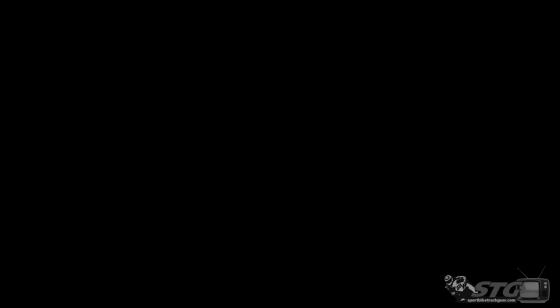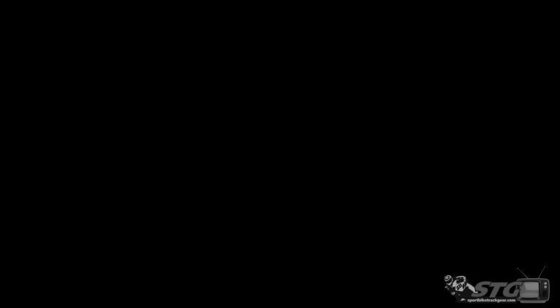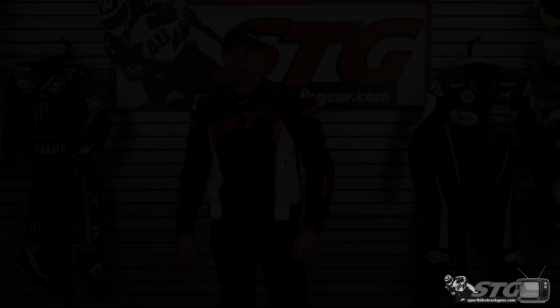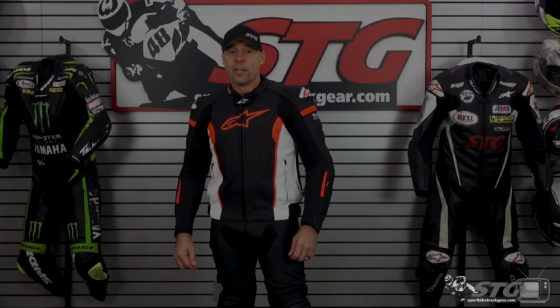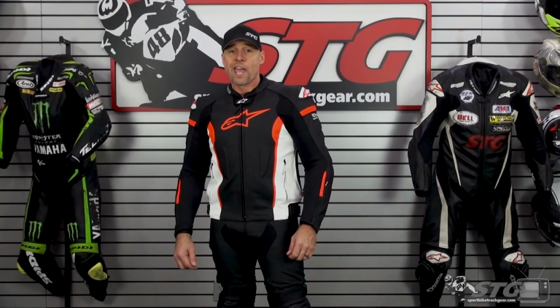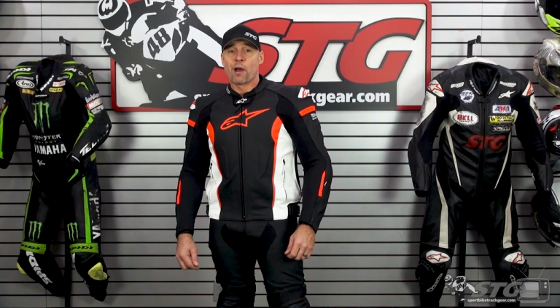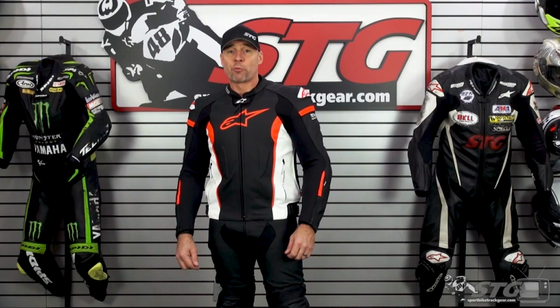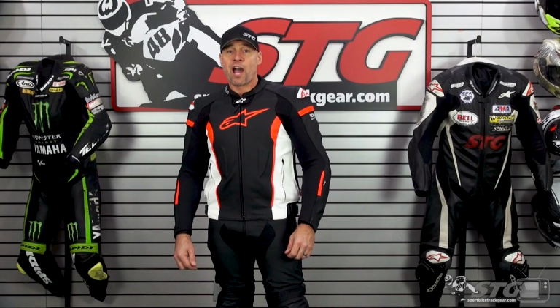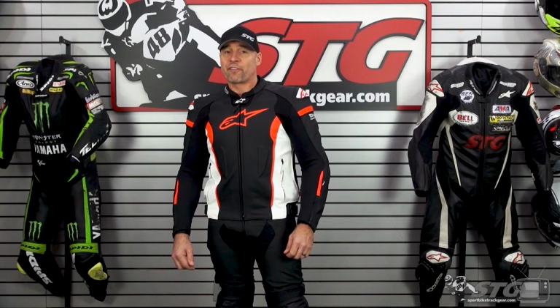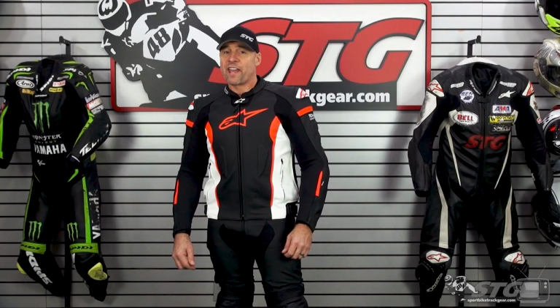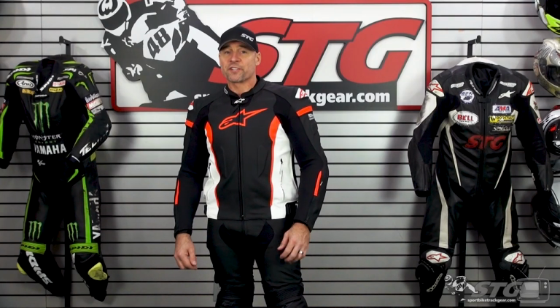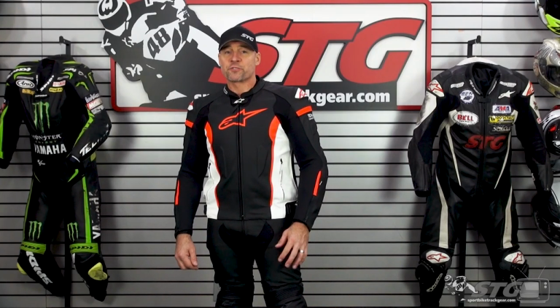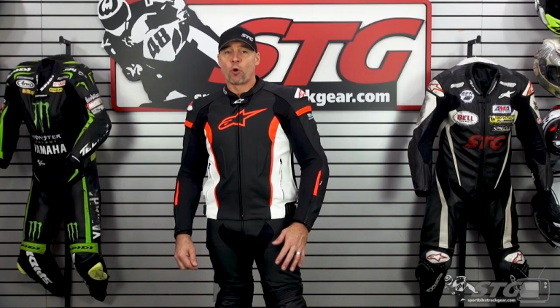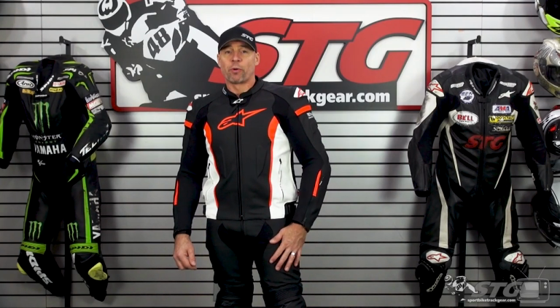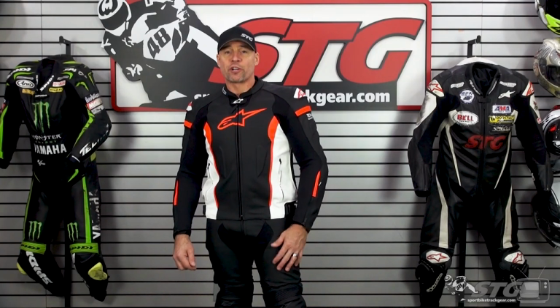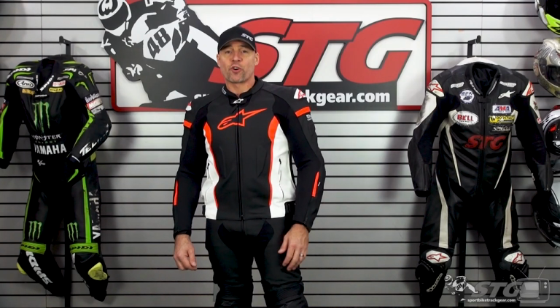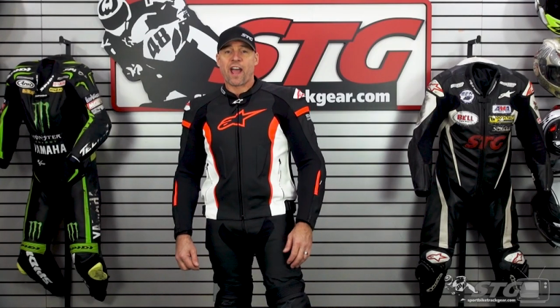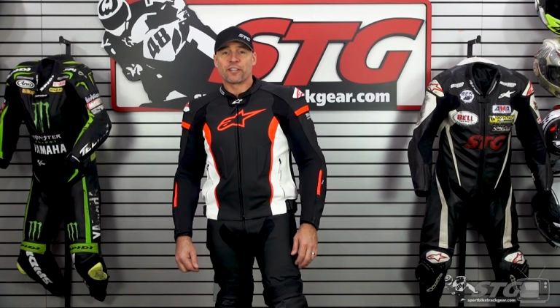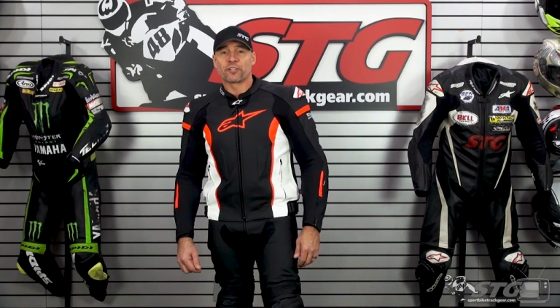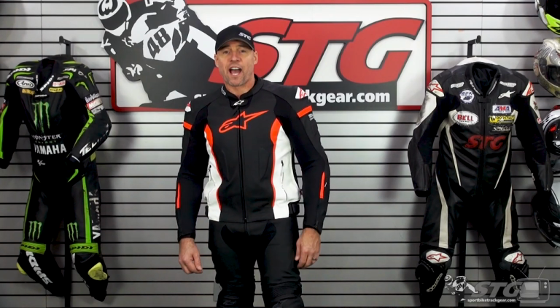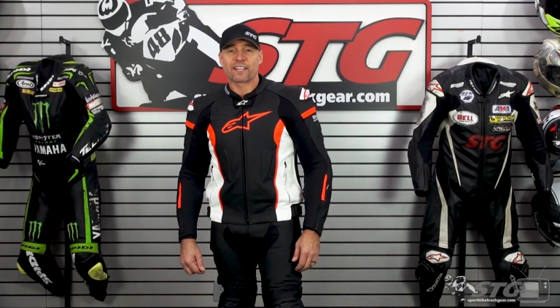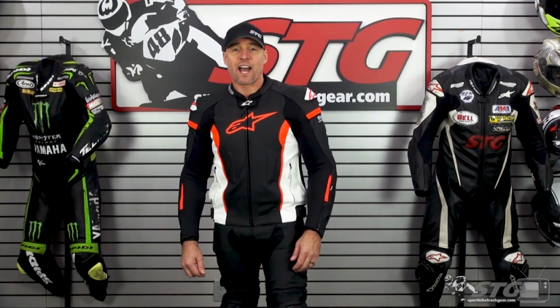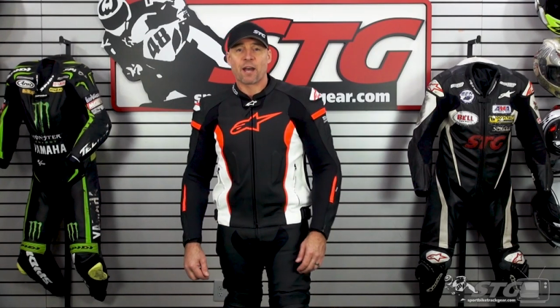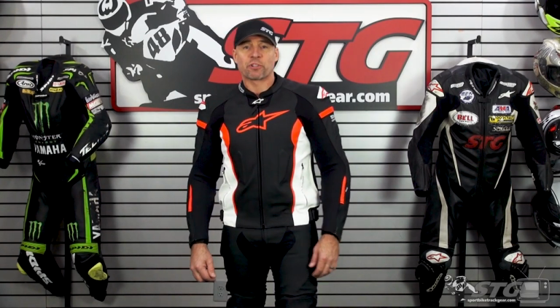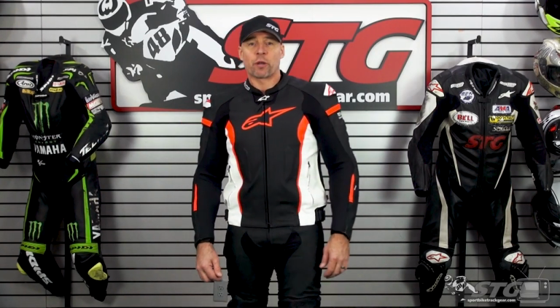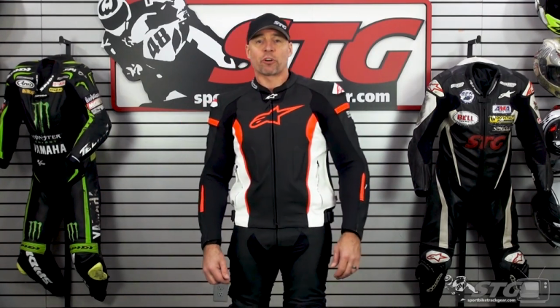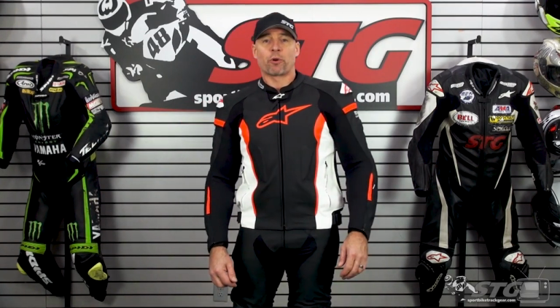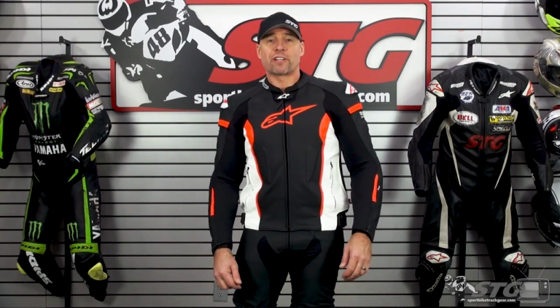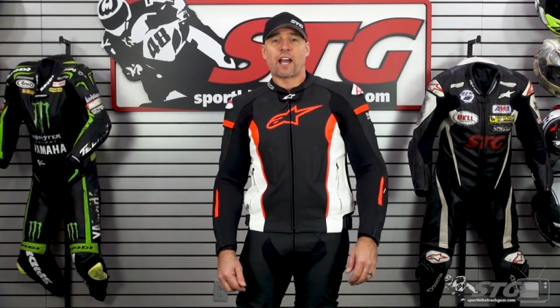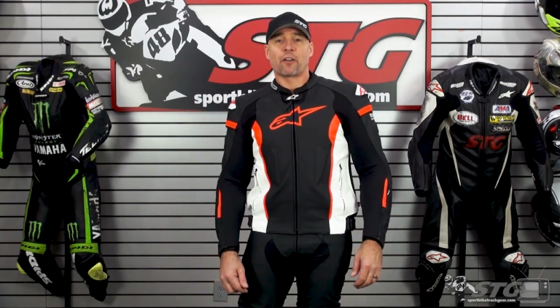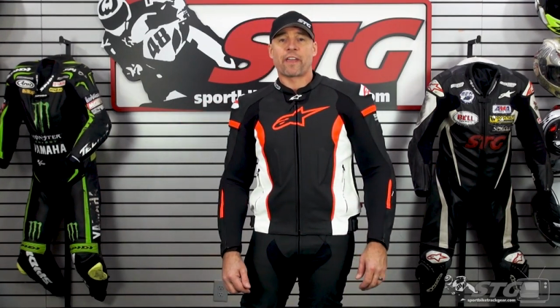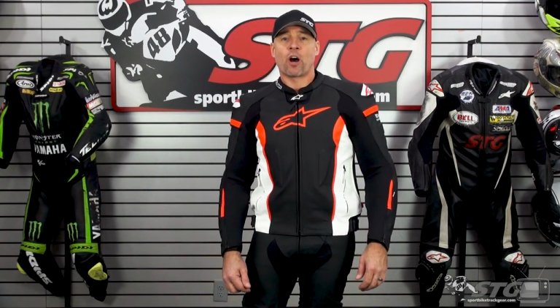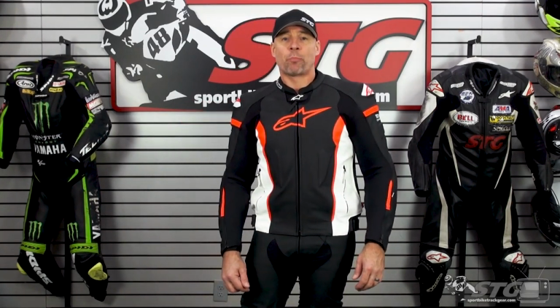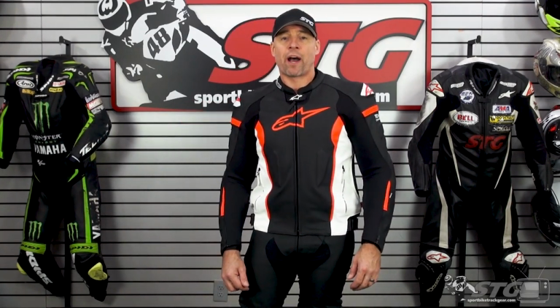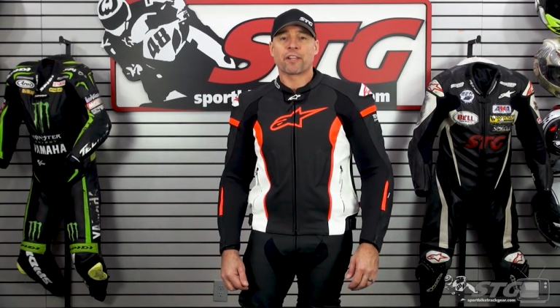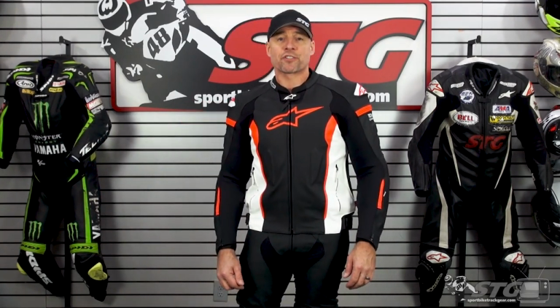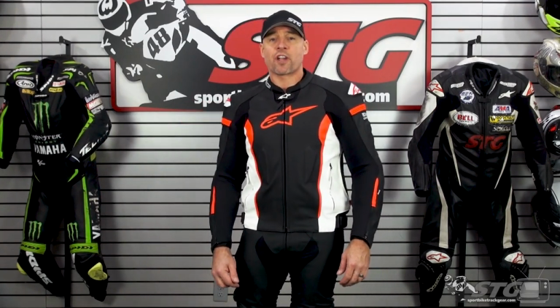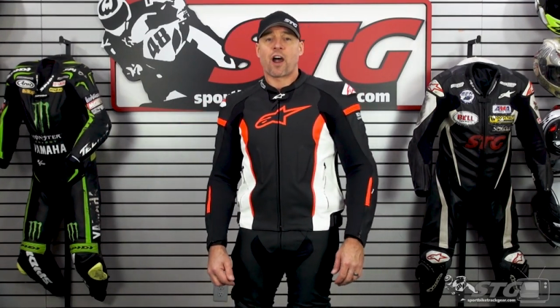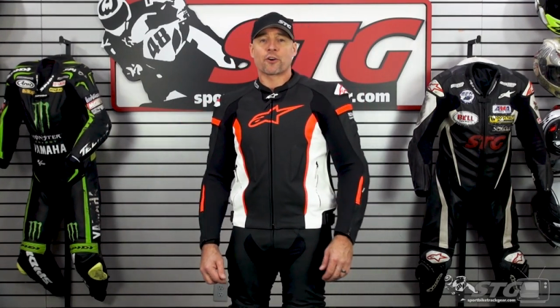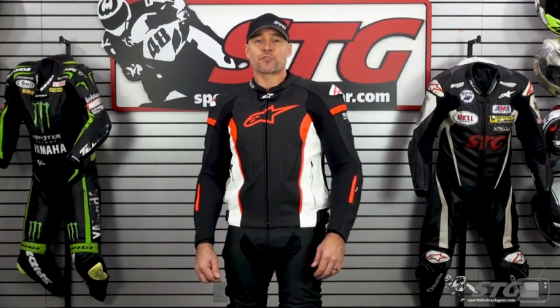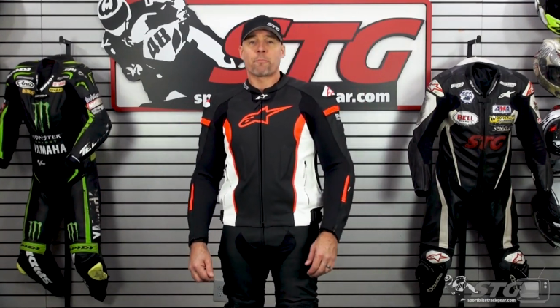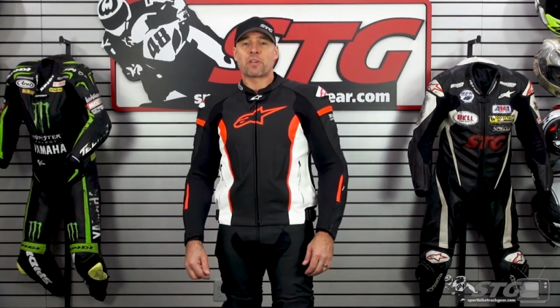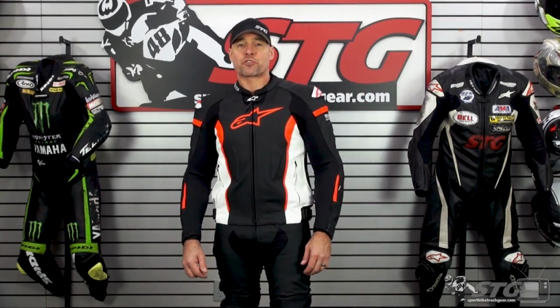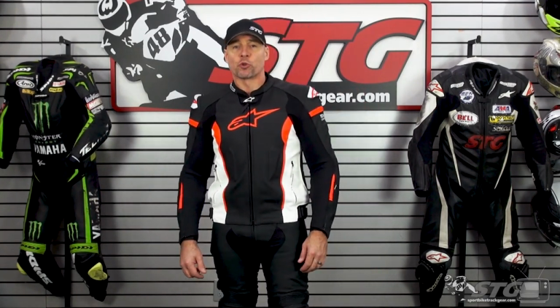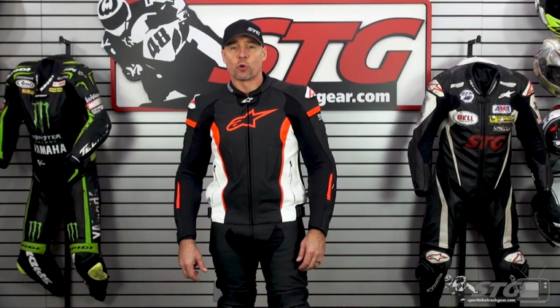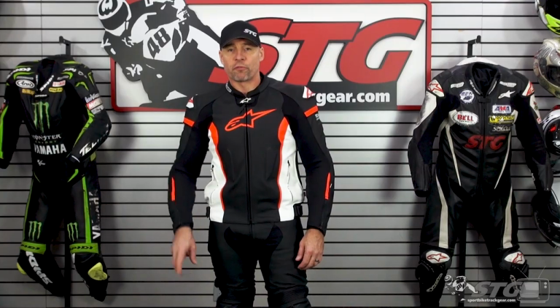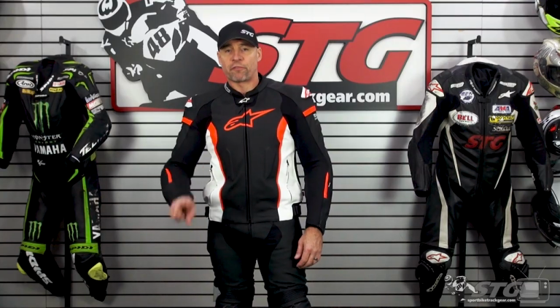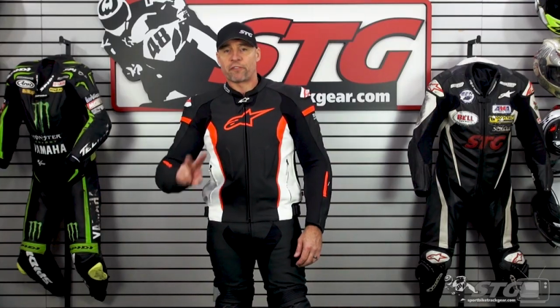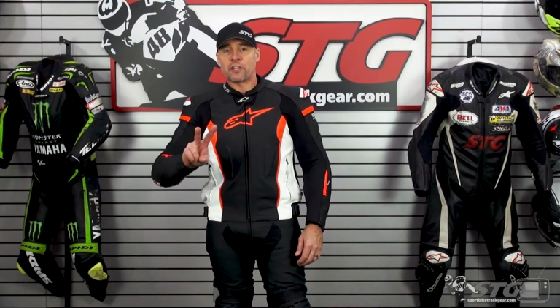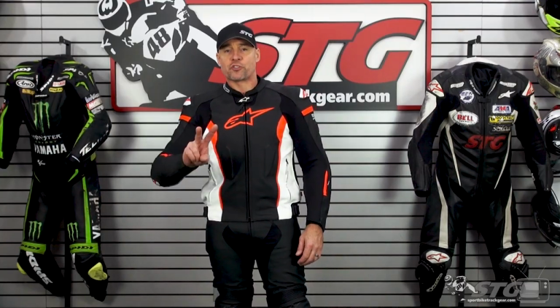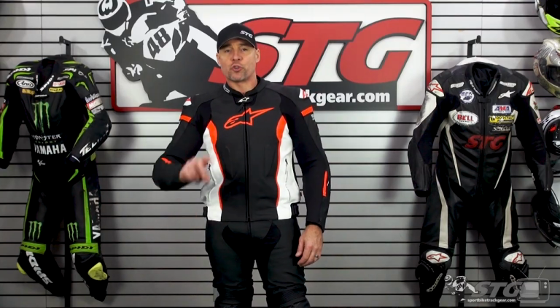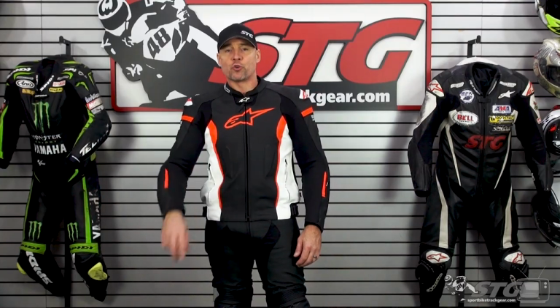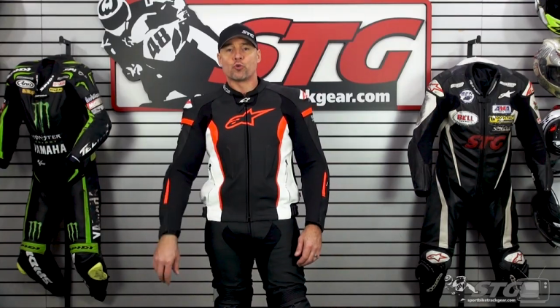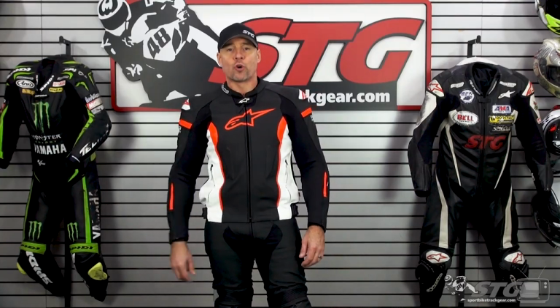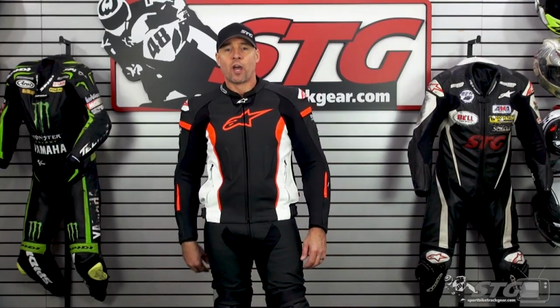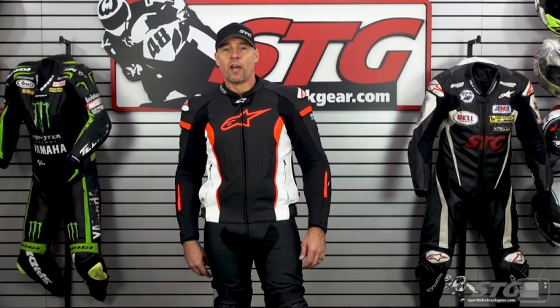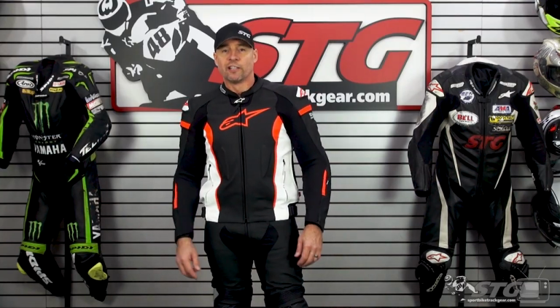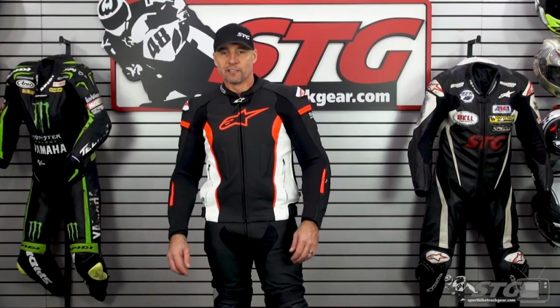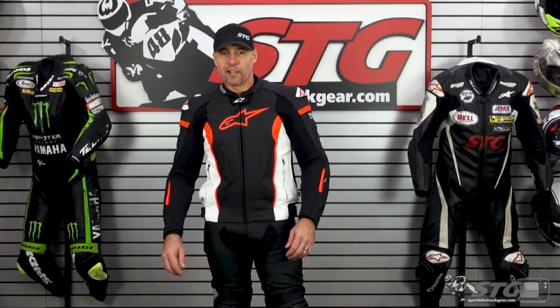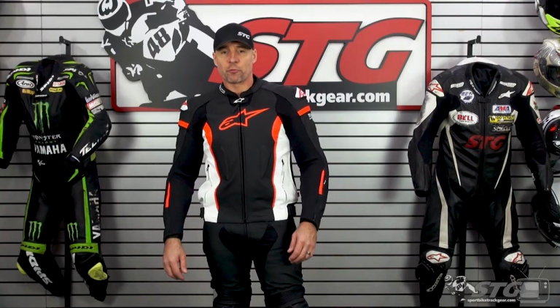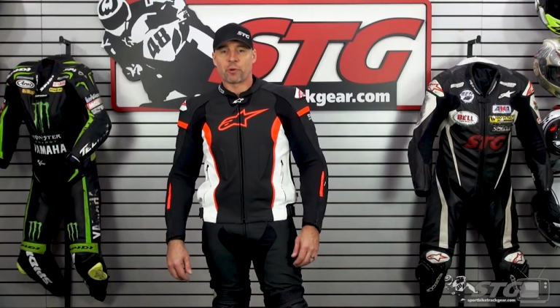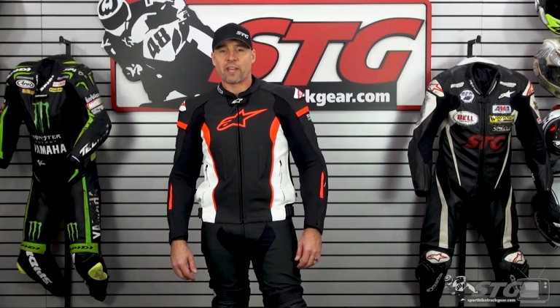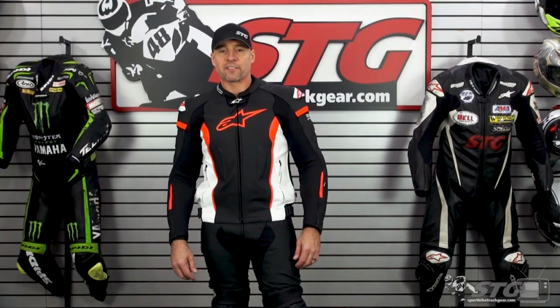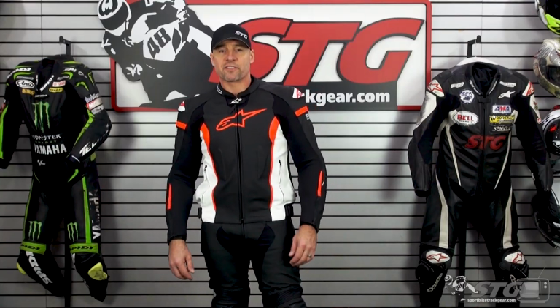Hey, I'm Brian Vann, SportBuyTrackEar.com. Today we're going to break down the Alpine Stars Missile V2 Leather Pants.